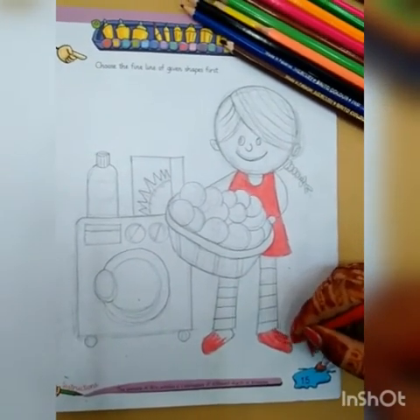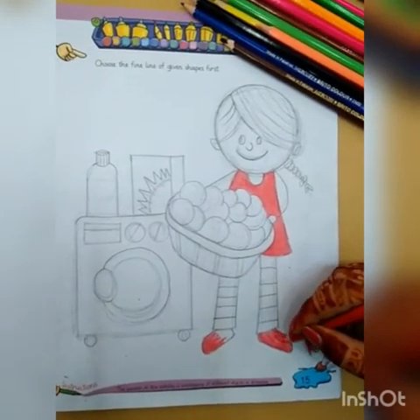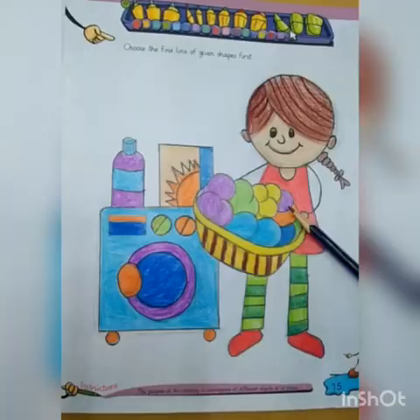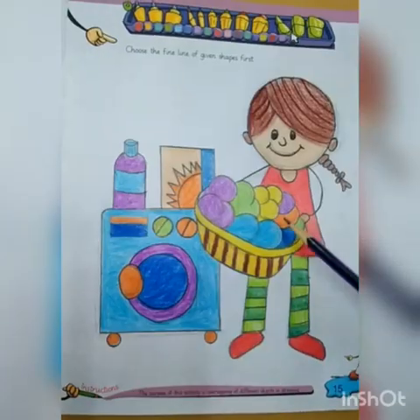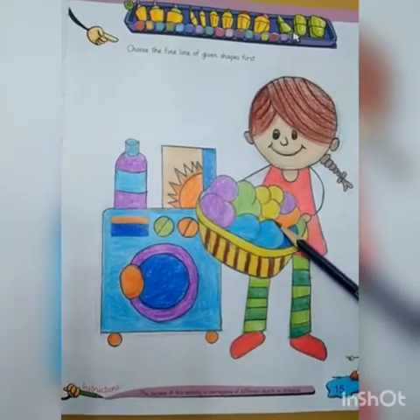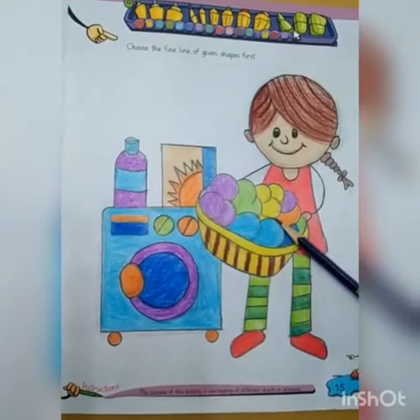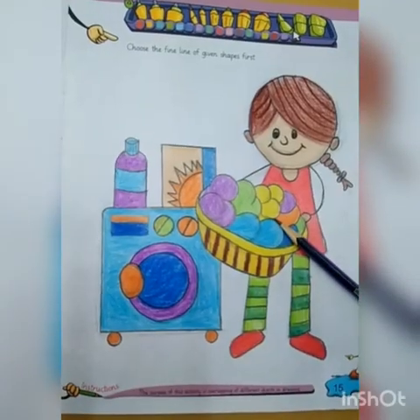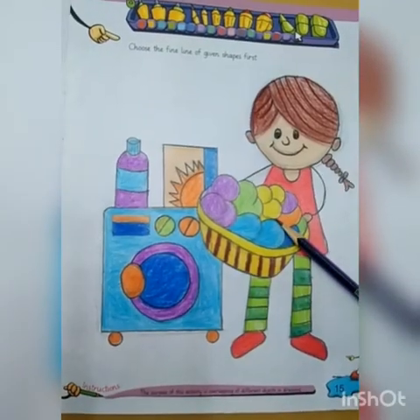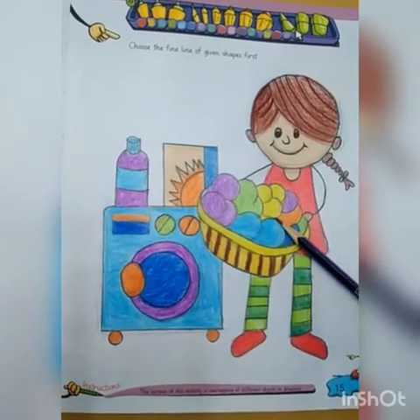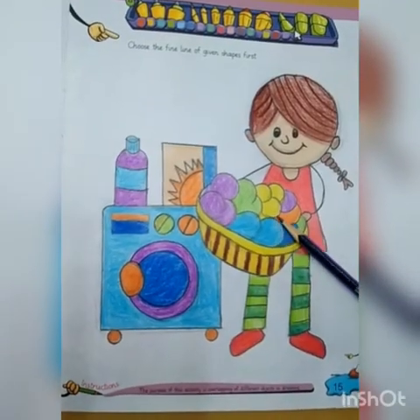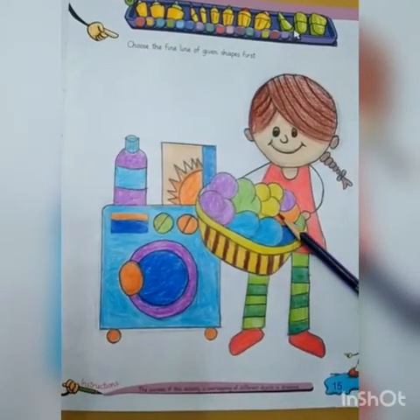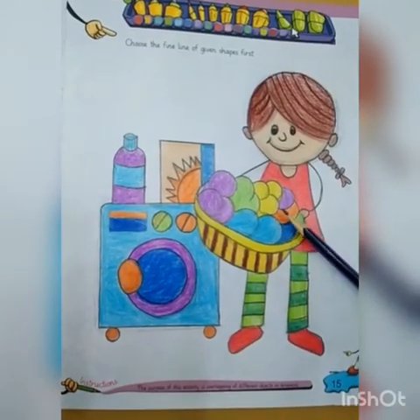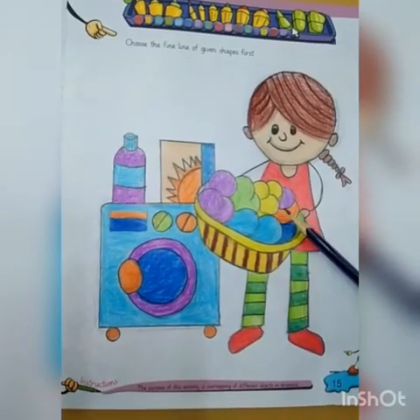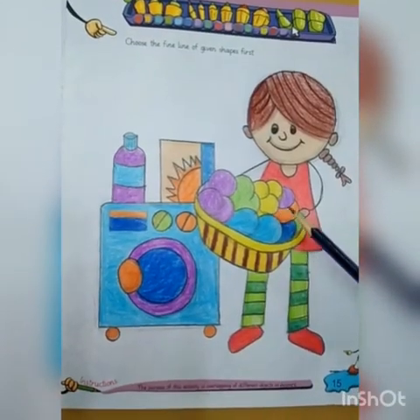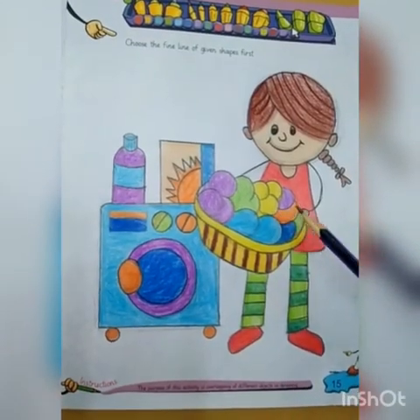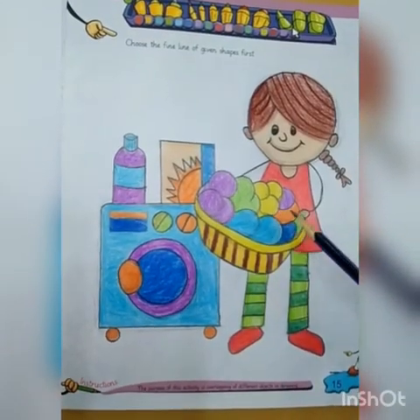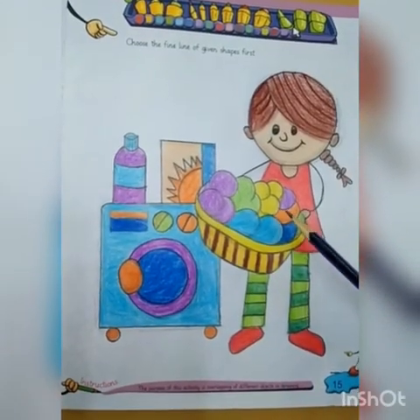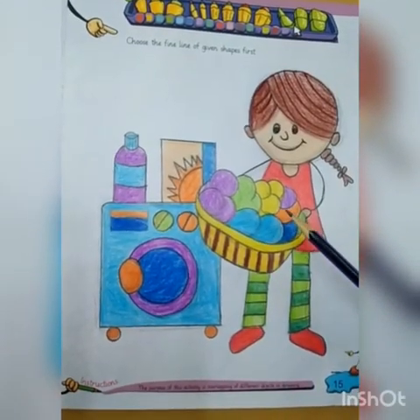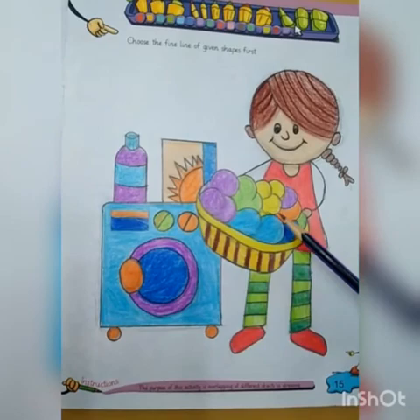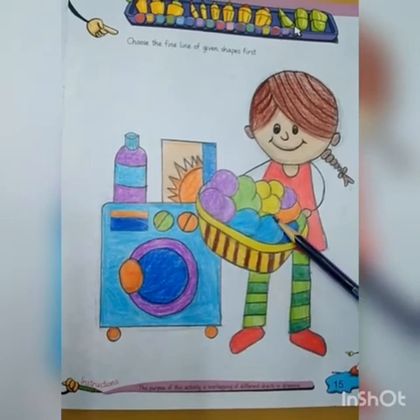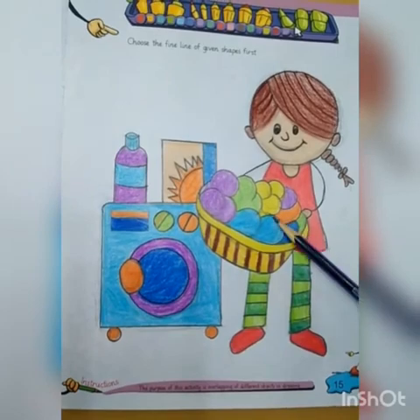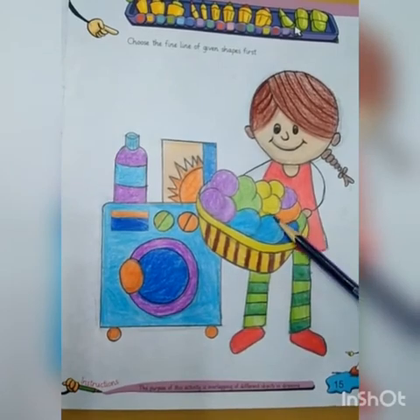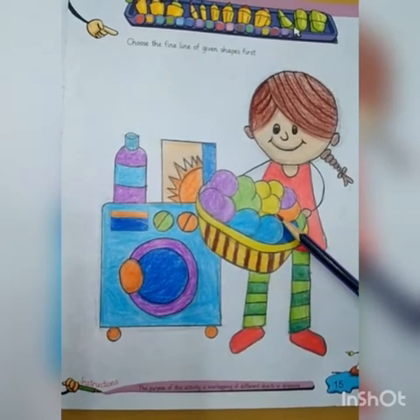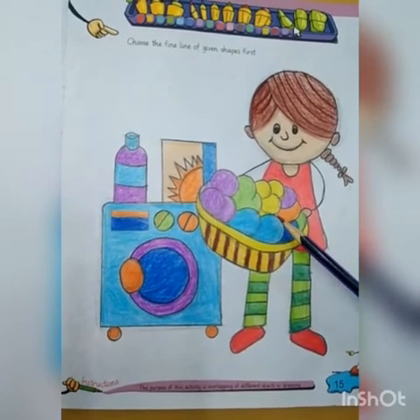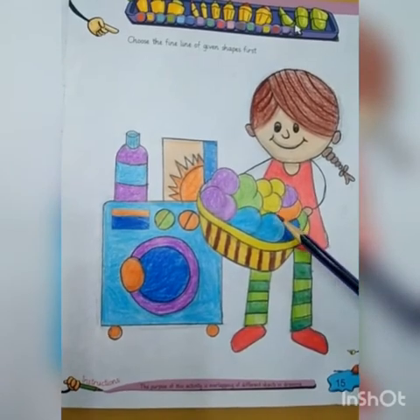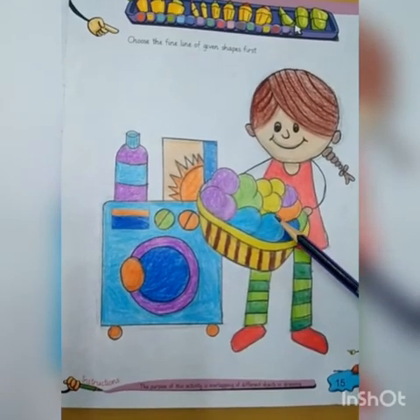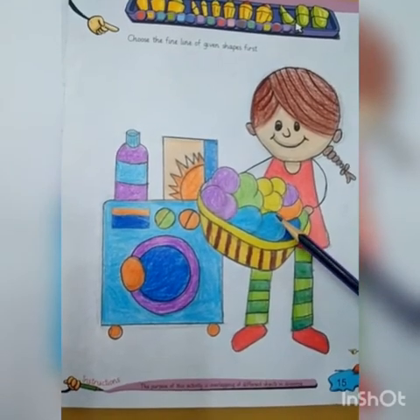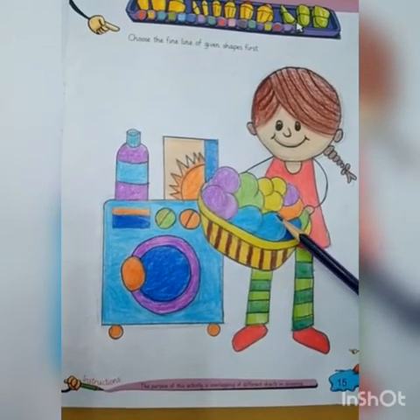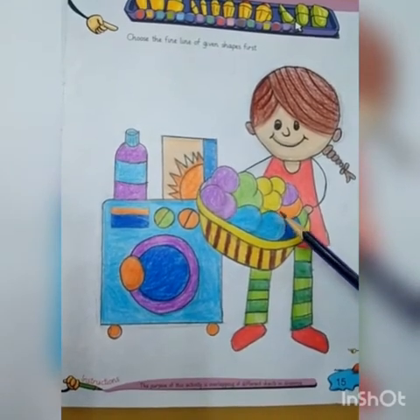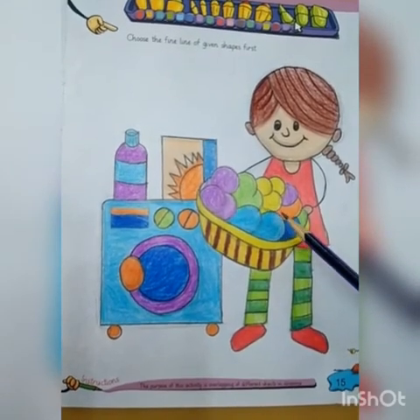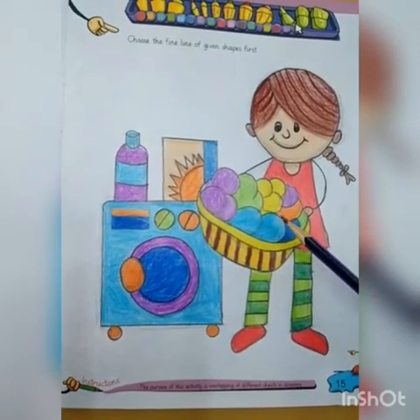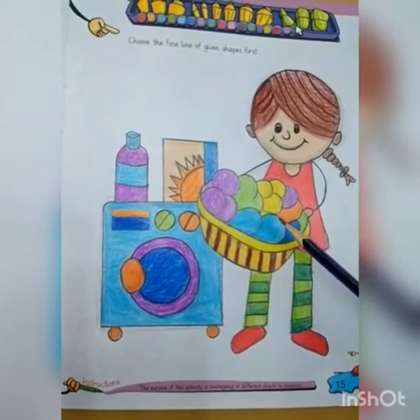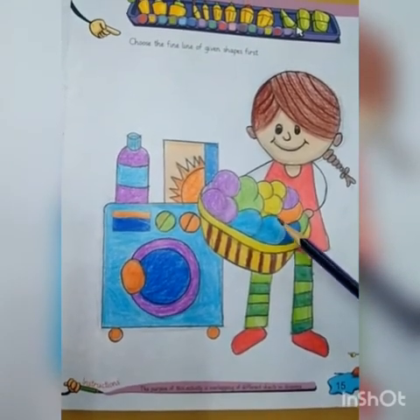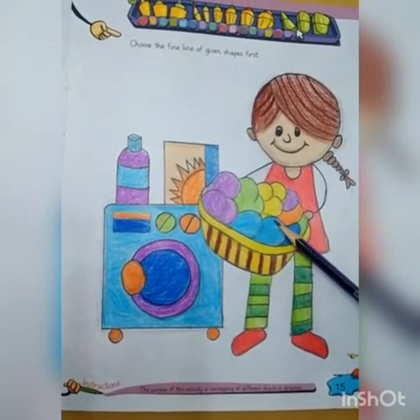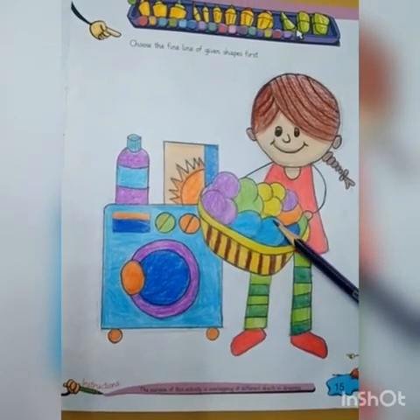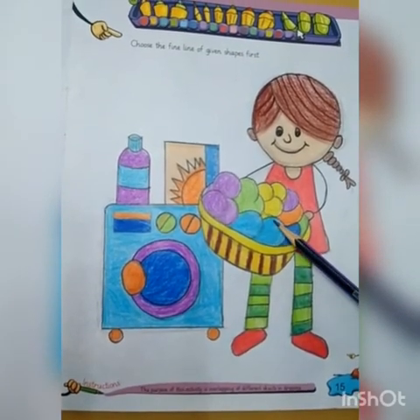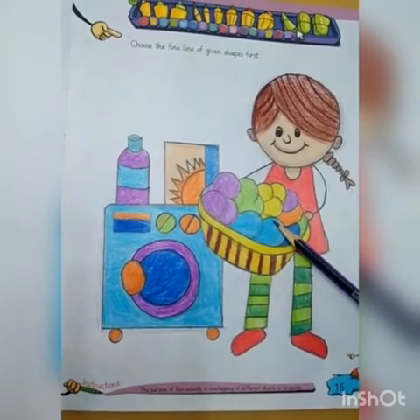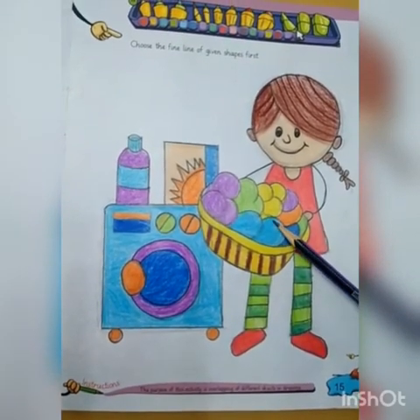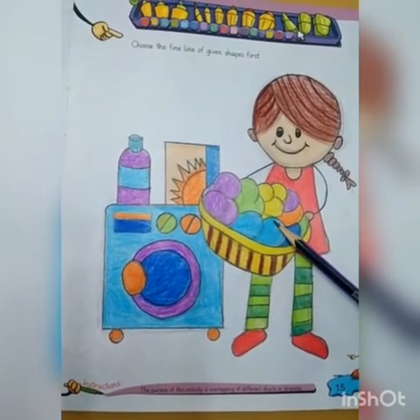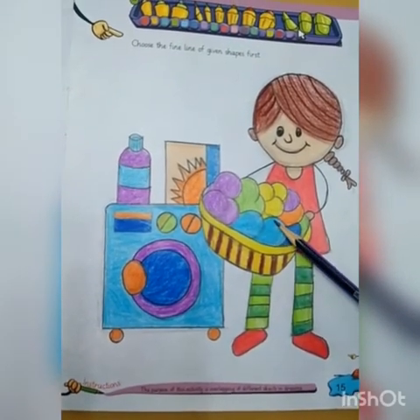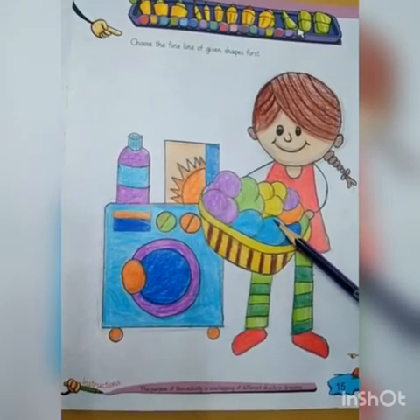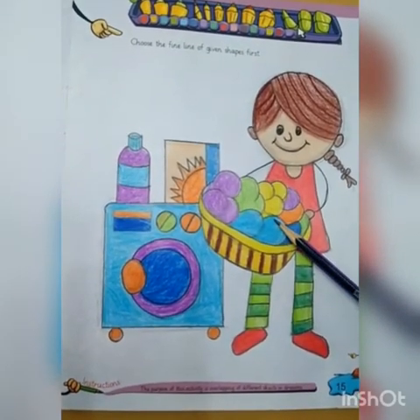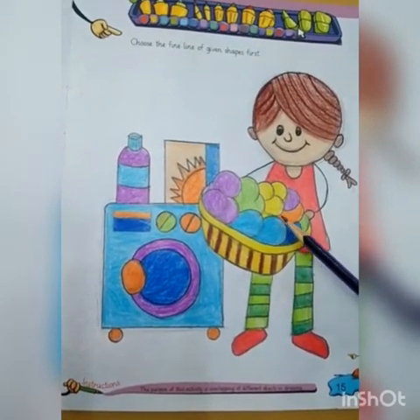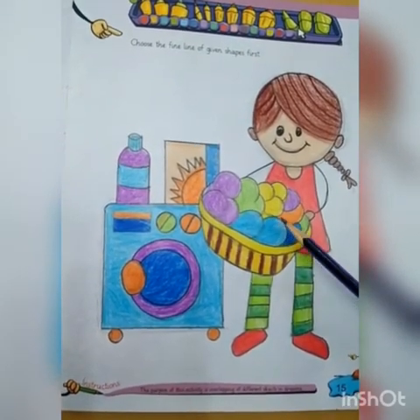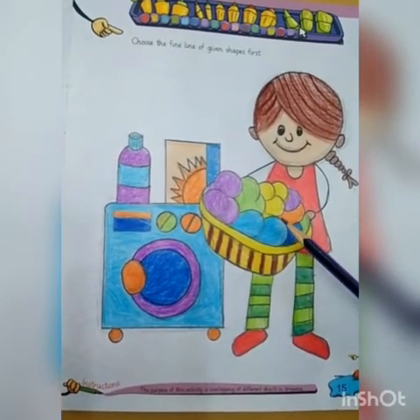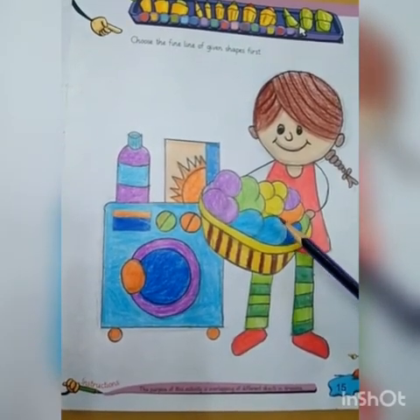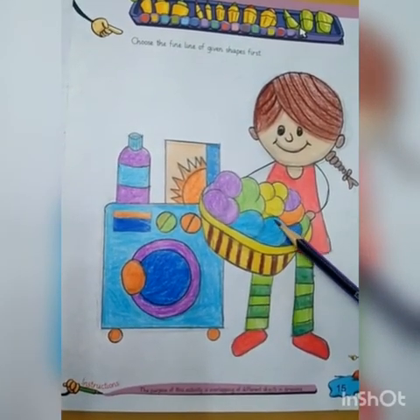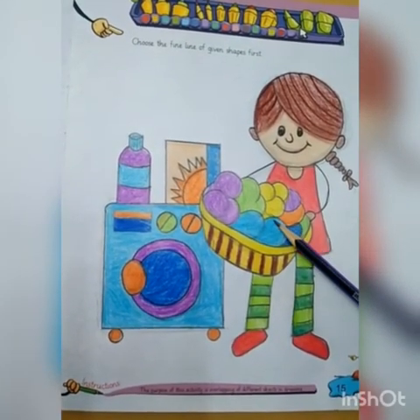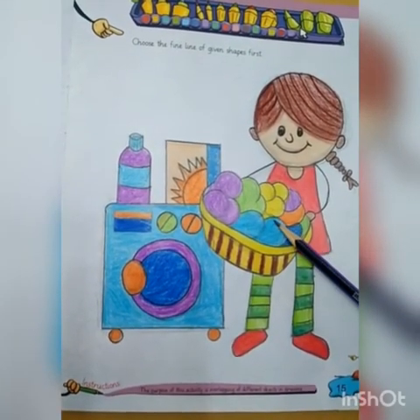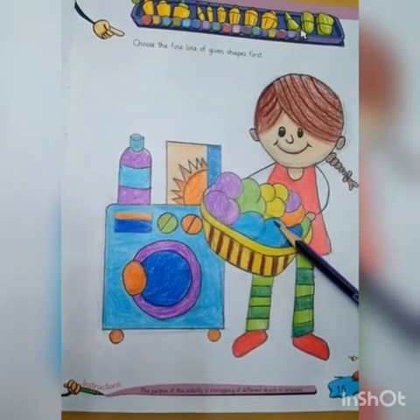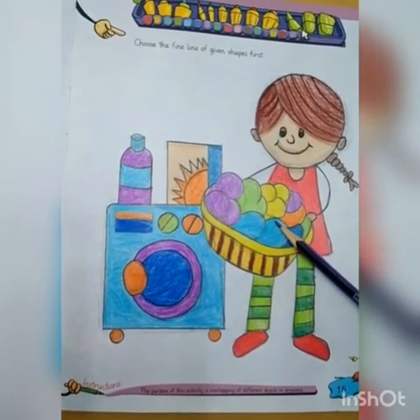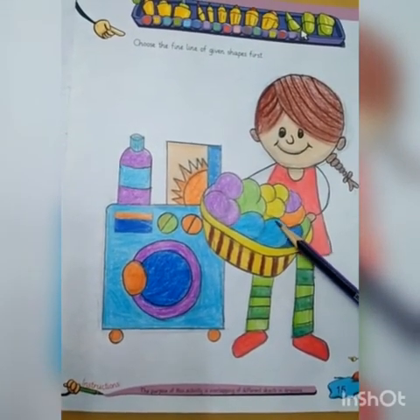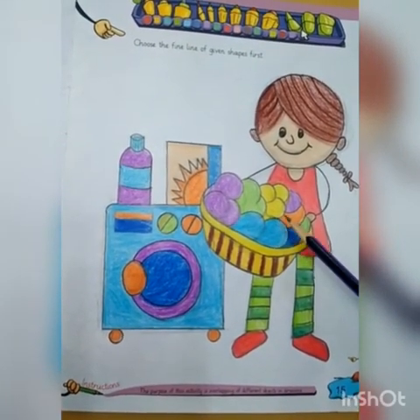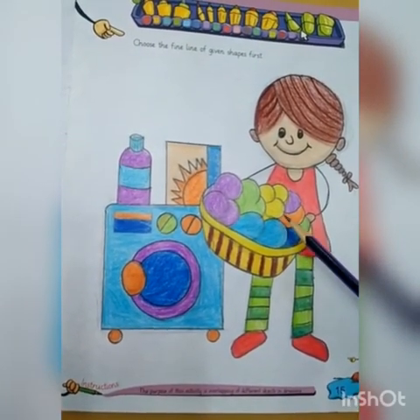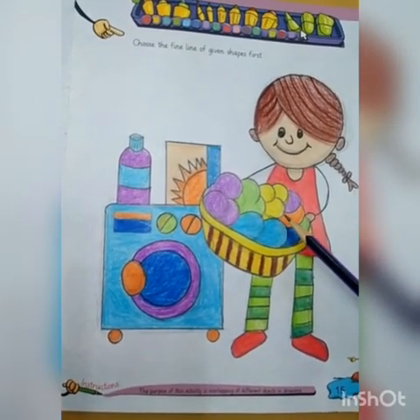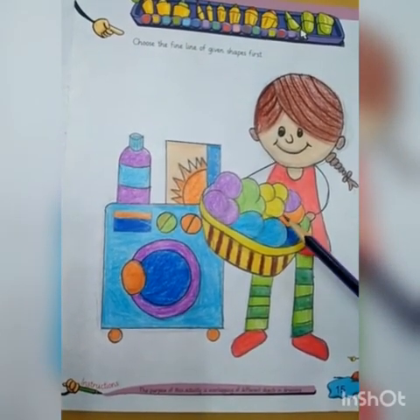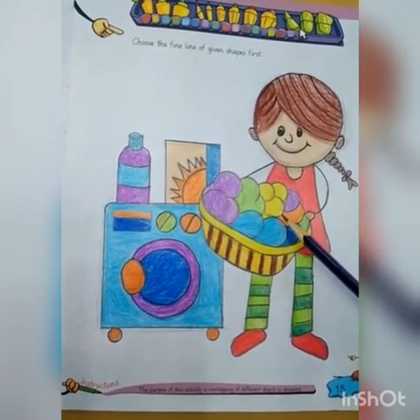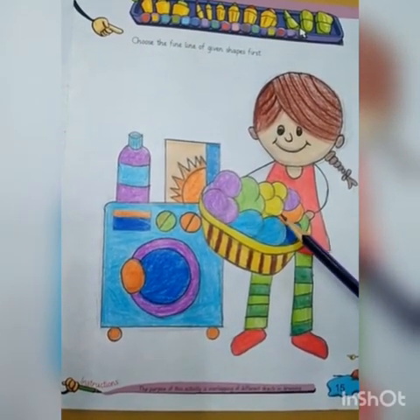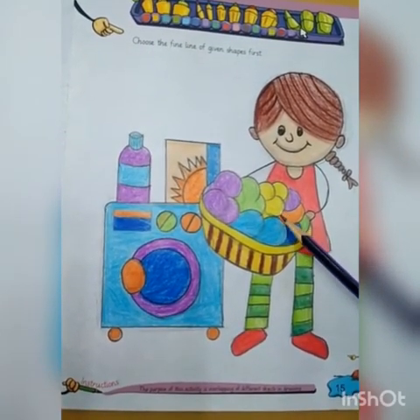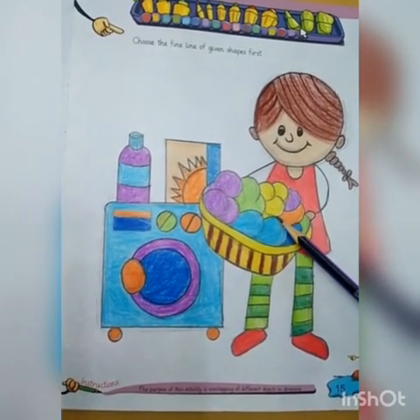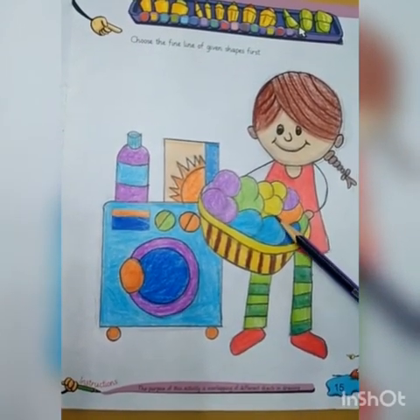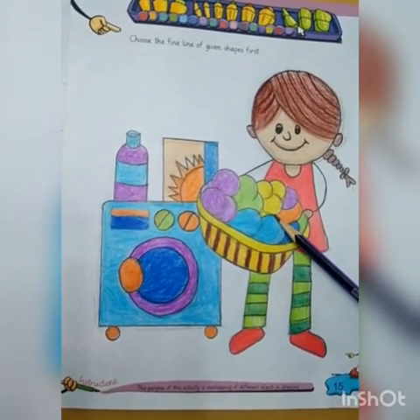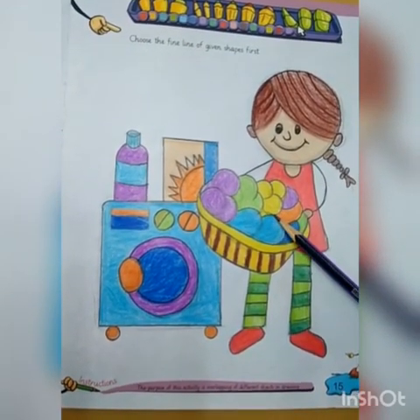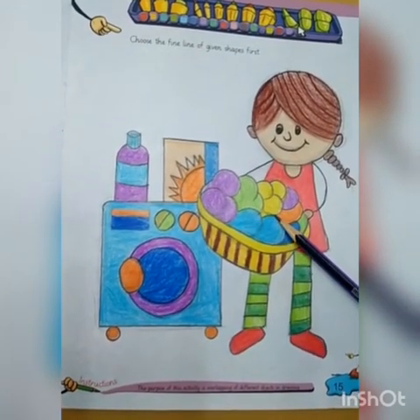Okay students, I have done my drawing and coloring. I hope you enjoyed it. Practice it at home. Thank you.